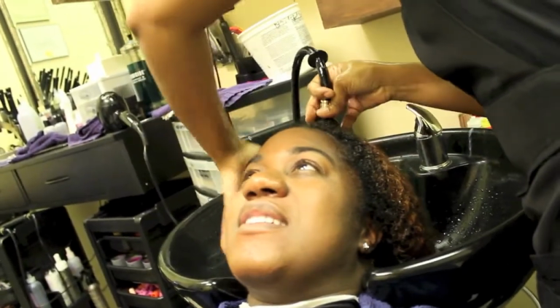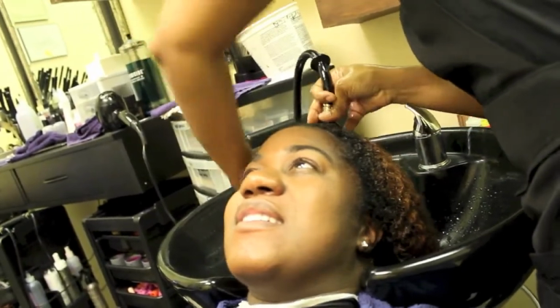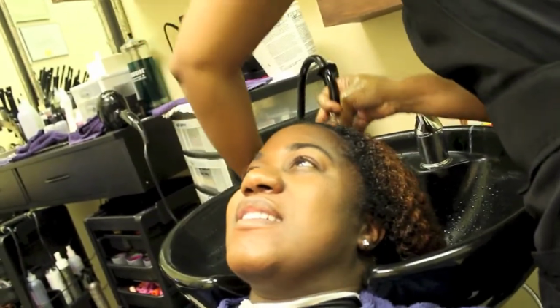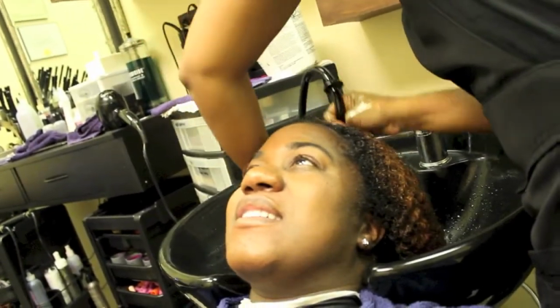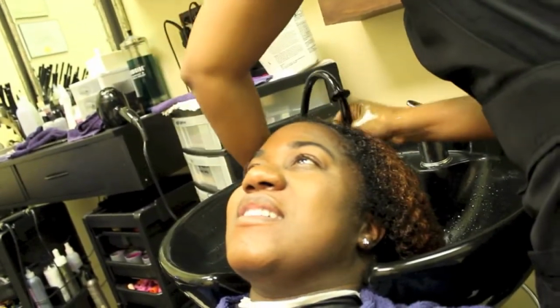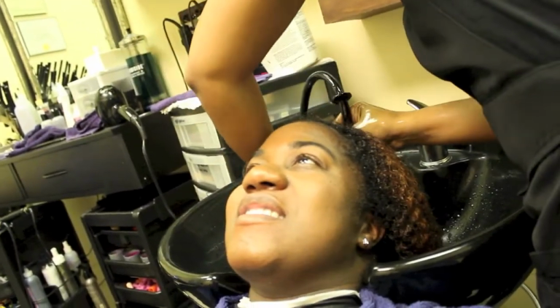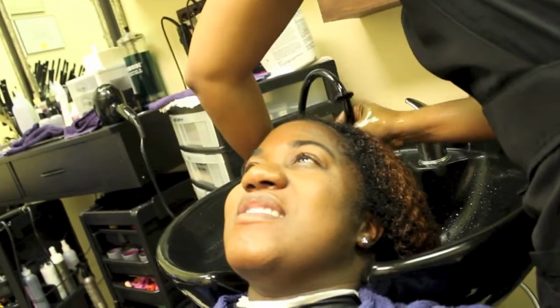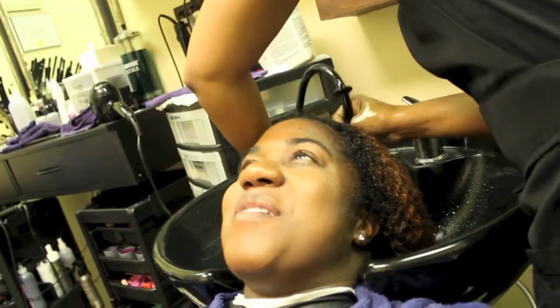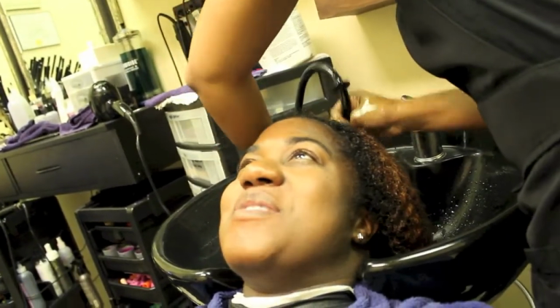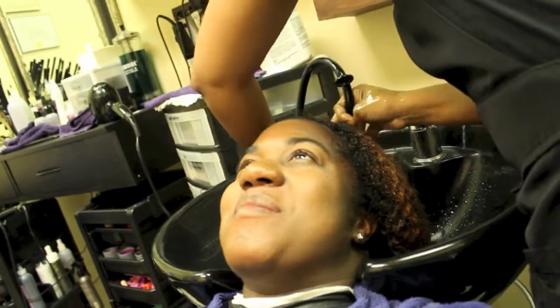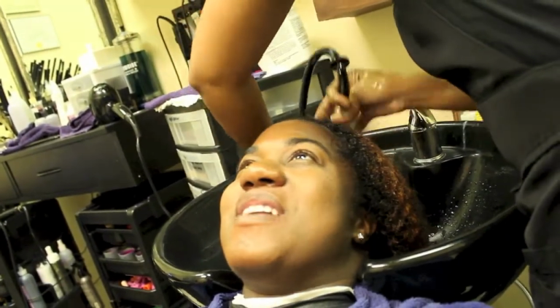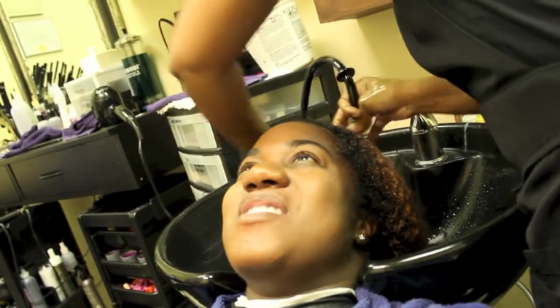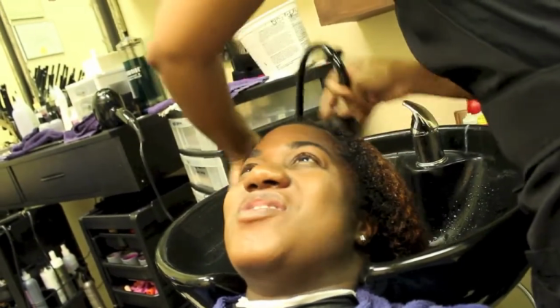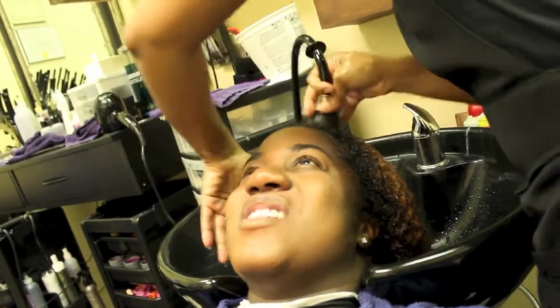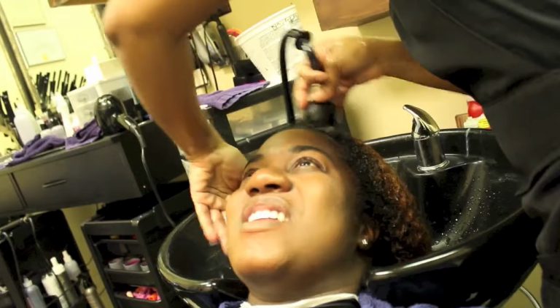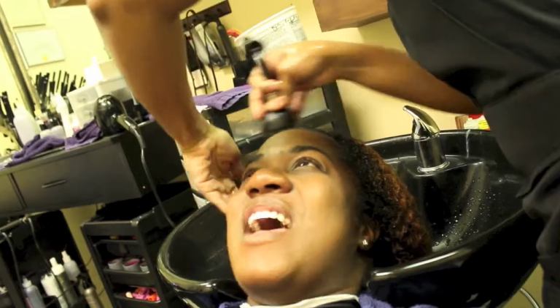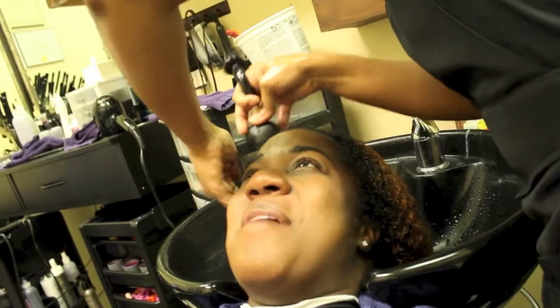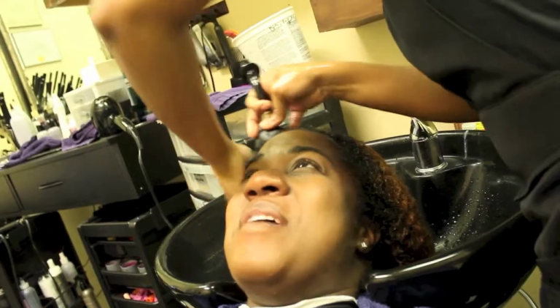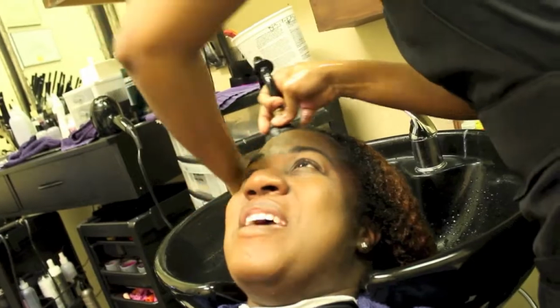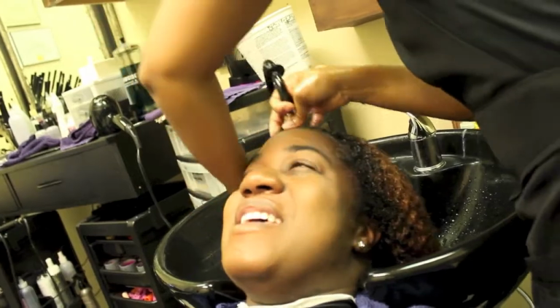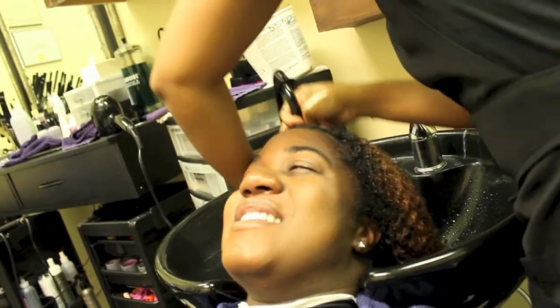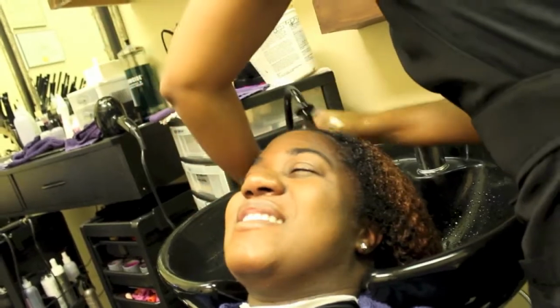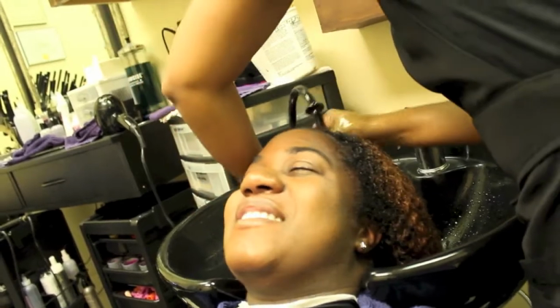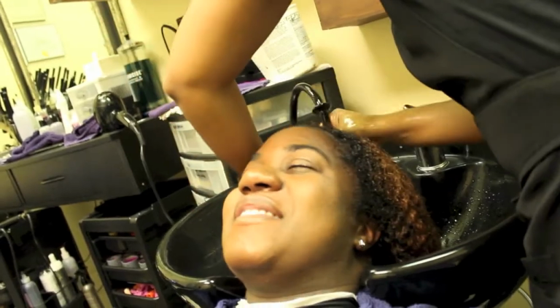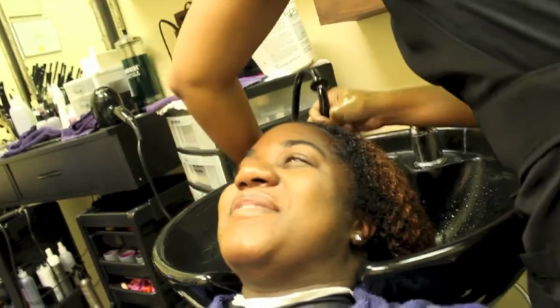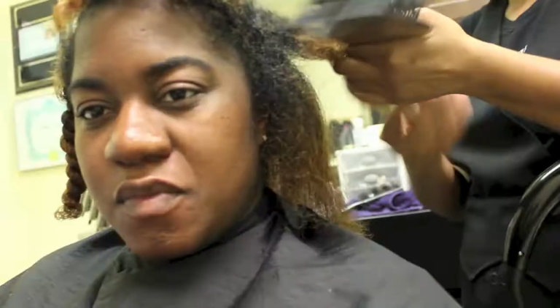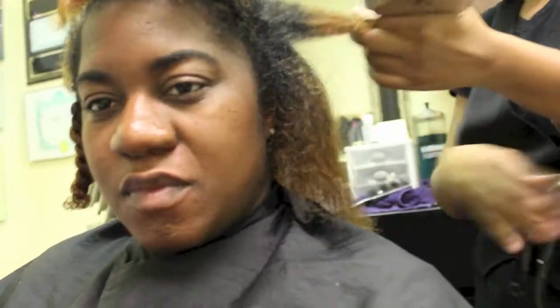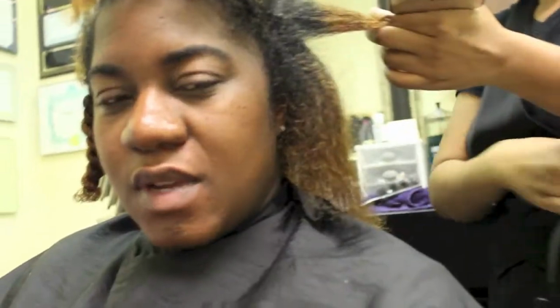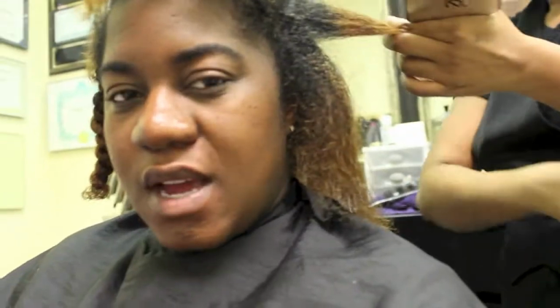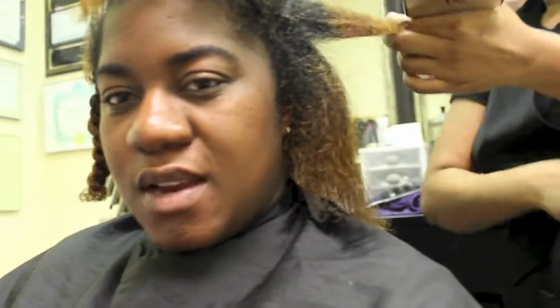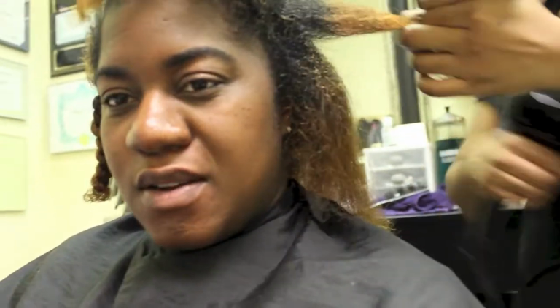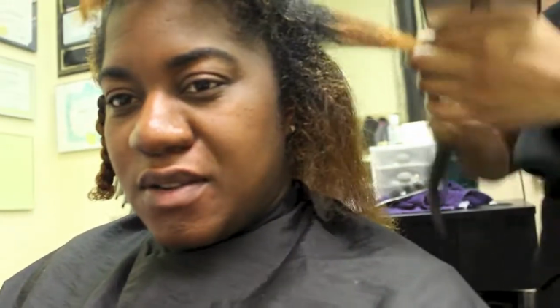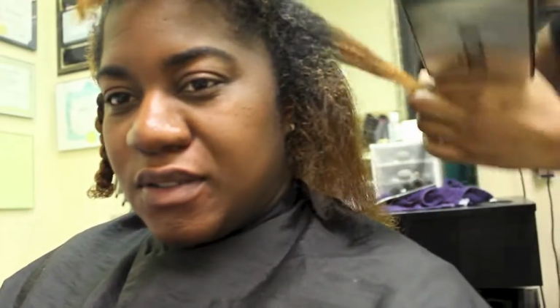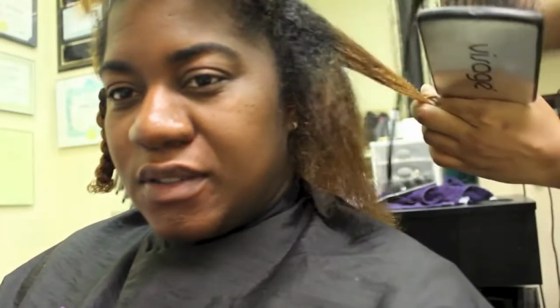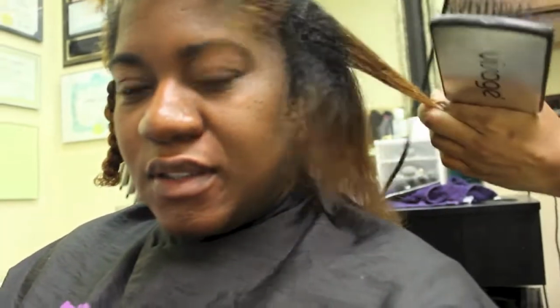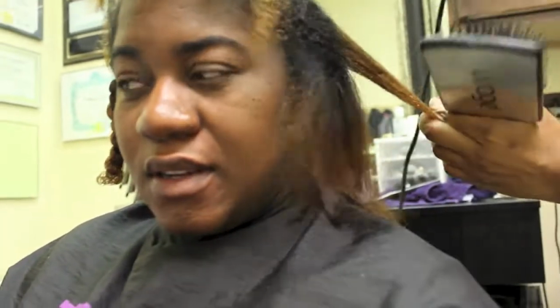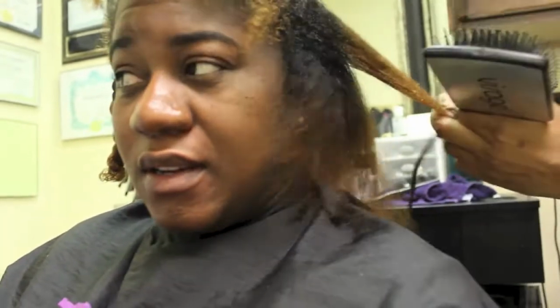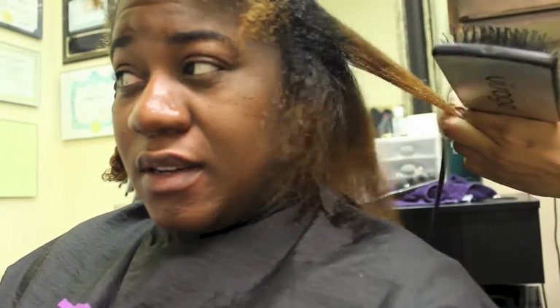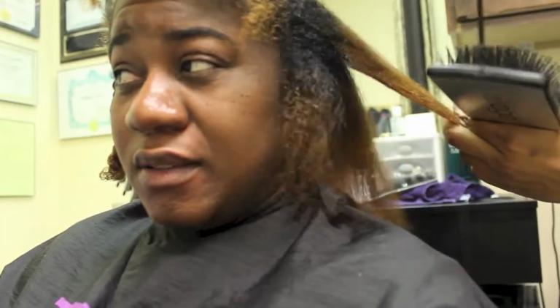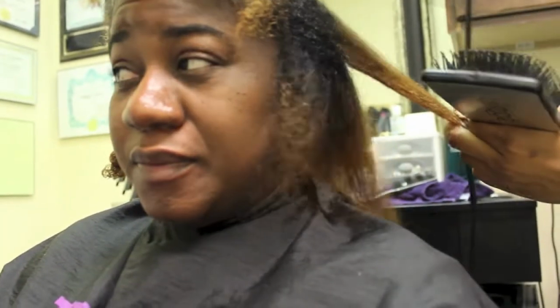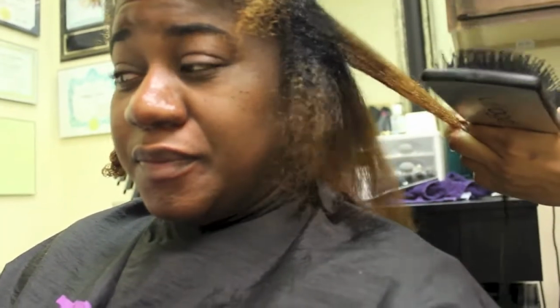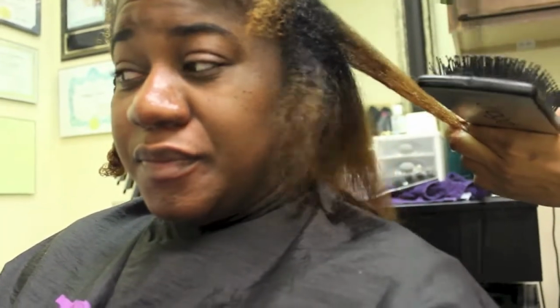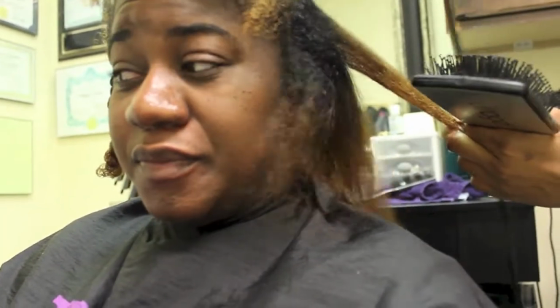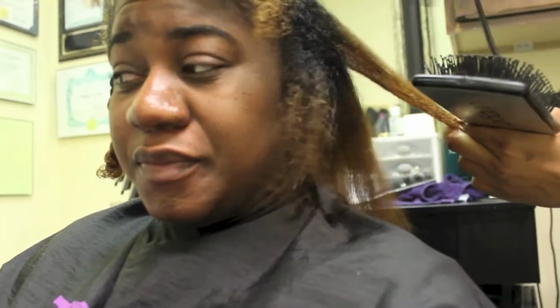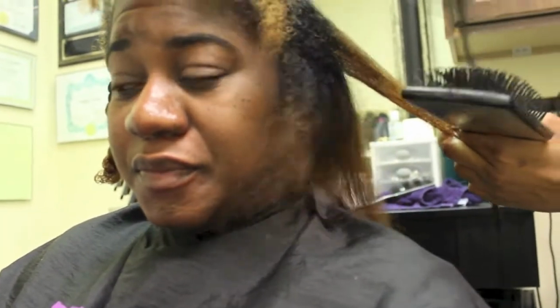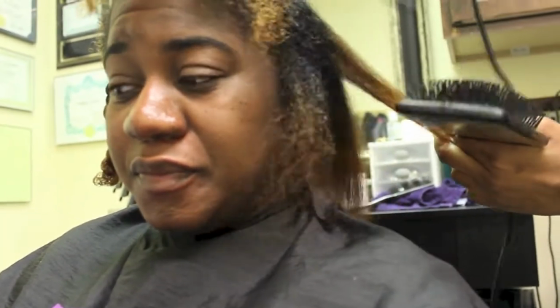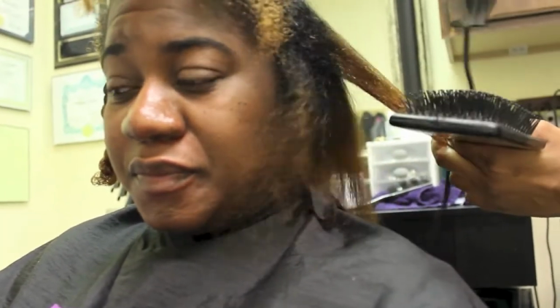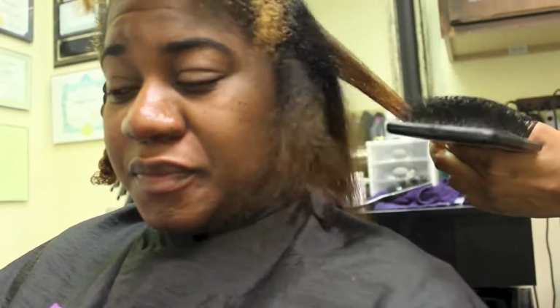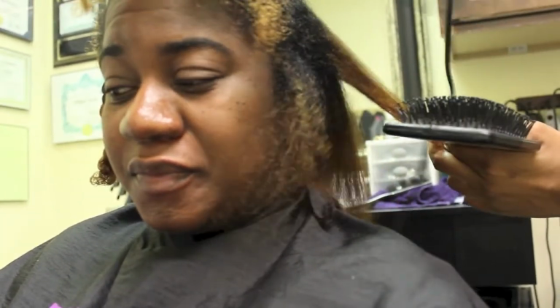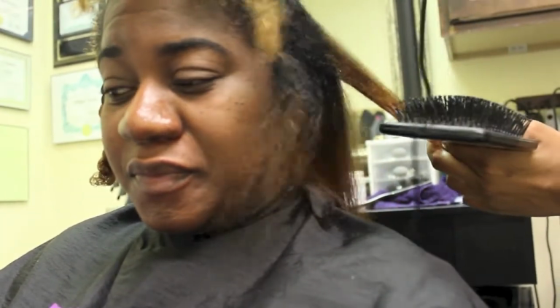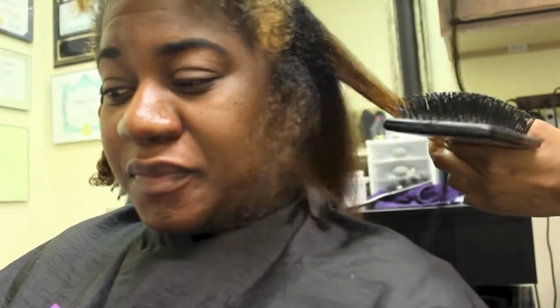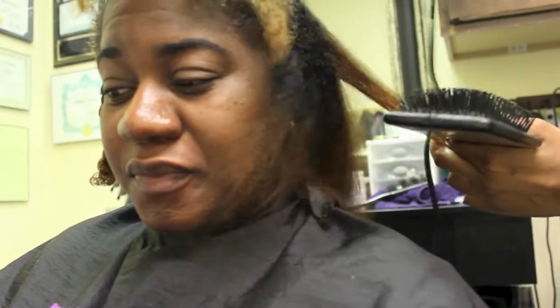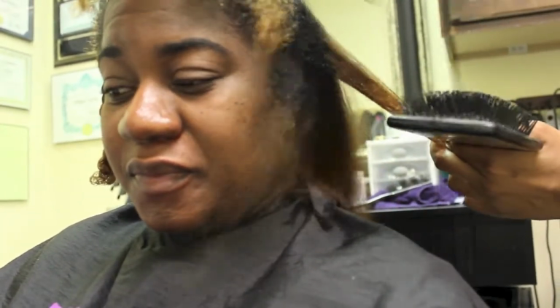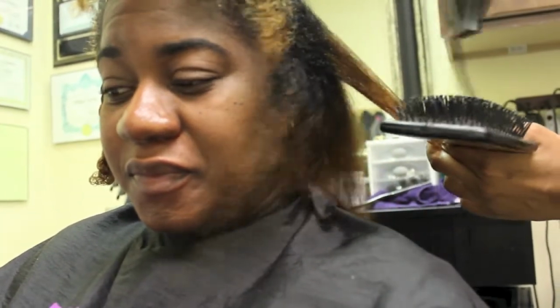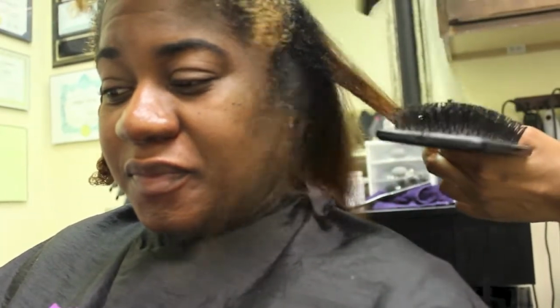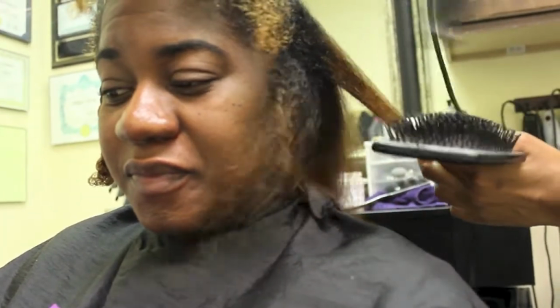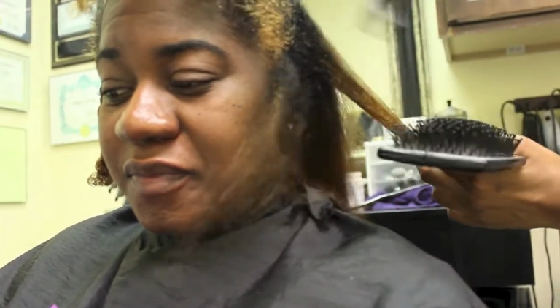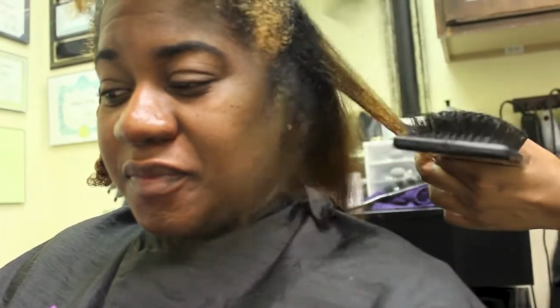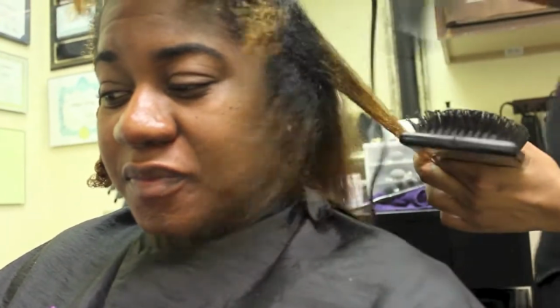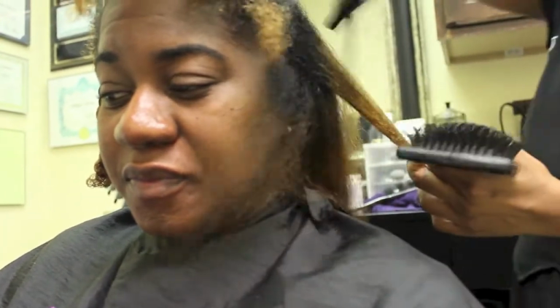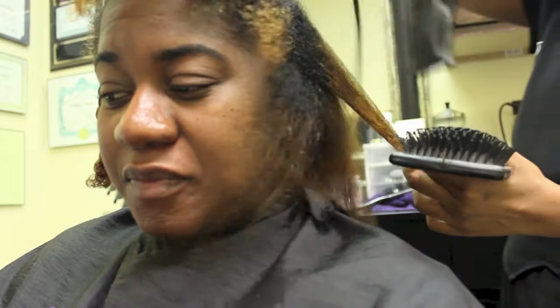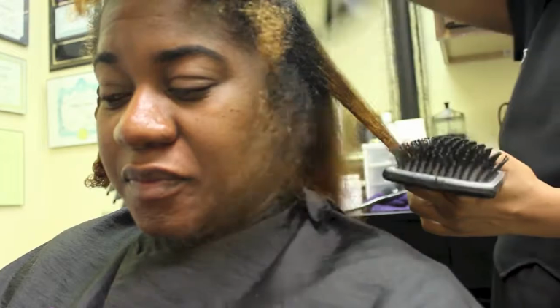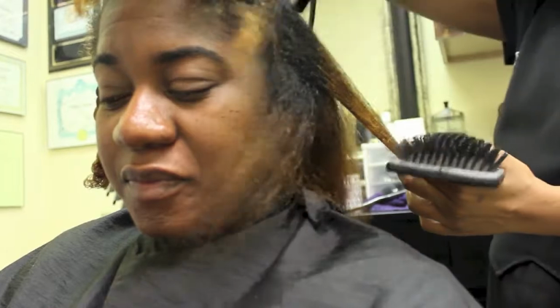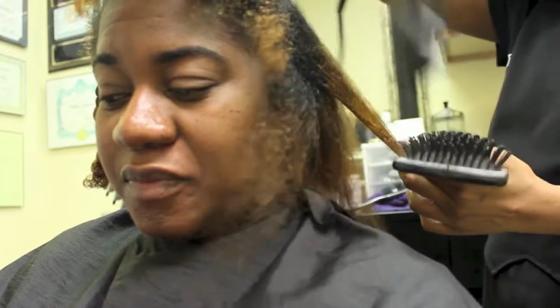She then rinsed out the conditioner, applied a leave-in, and braided my hair into small sections to avoid it from getting tangled as she blew dry my hair.